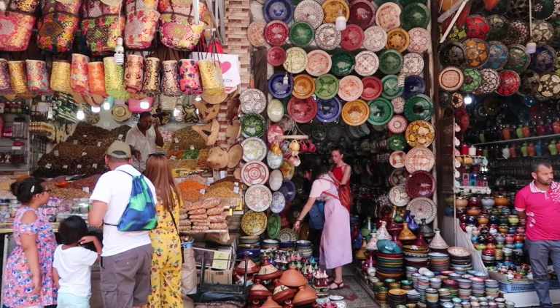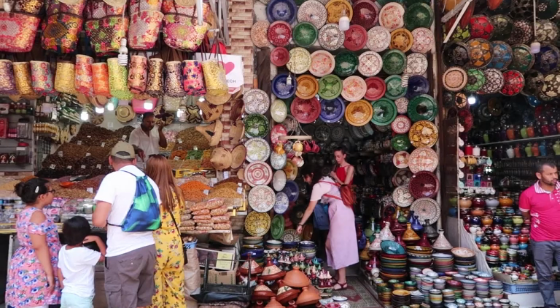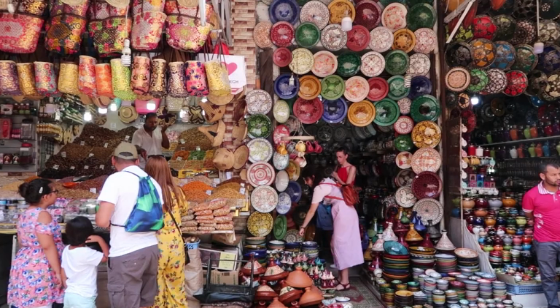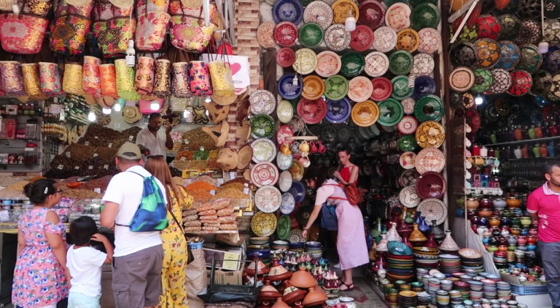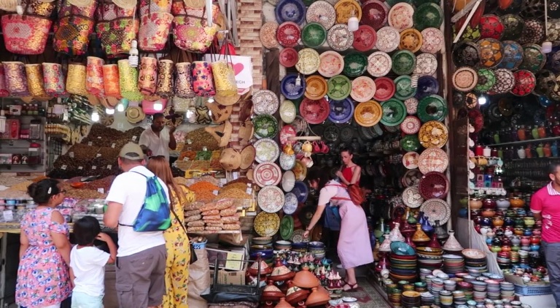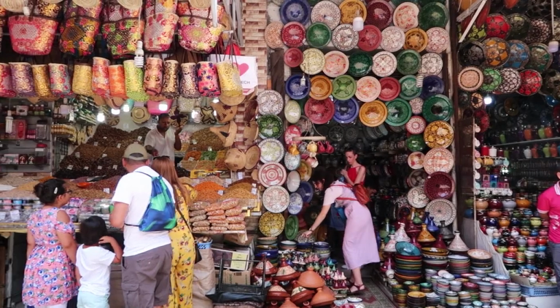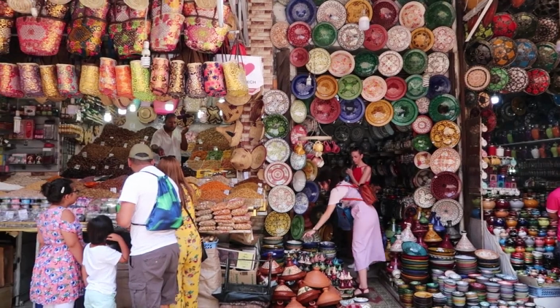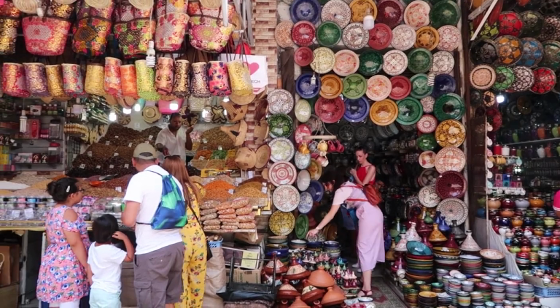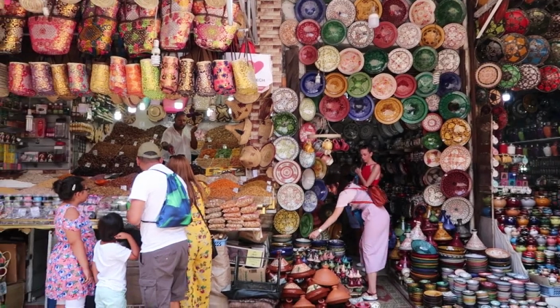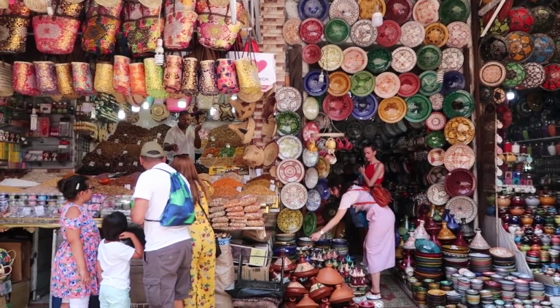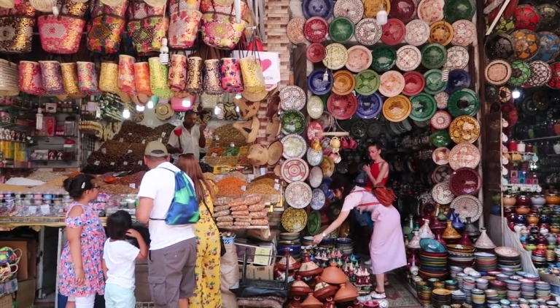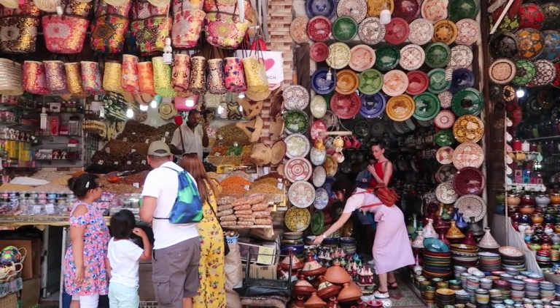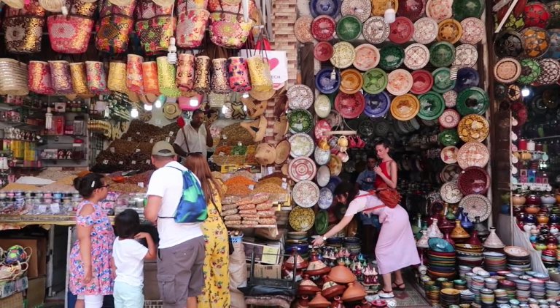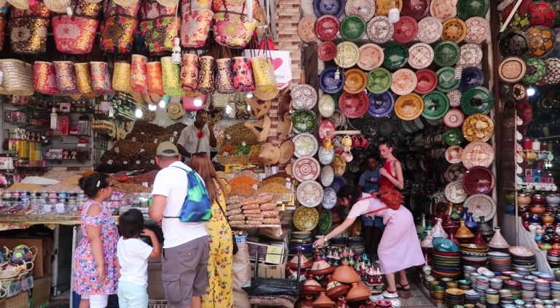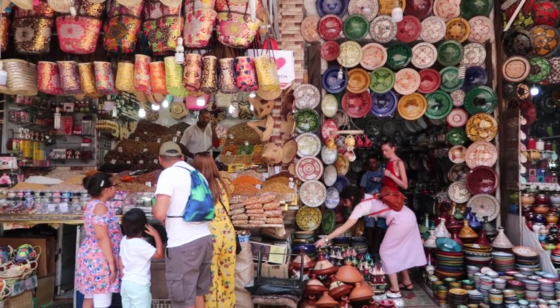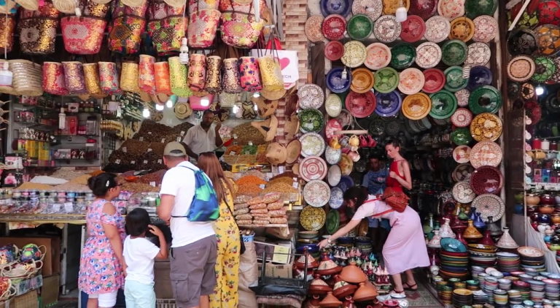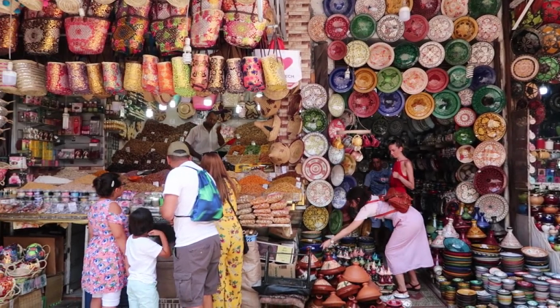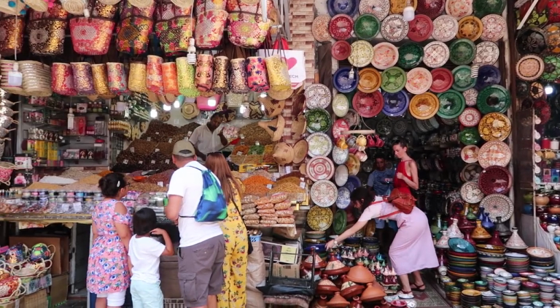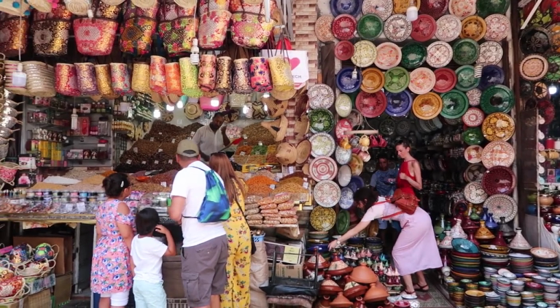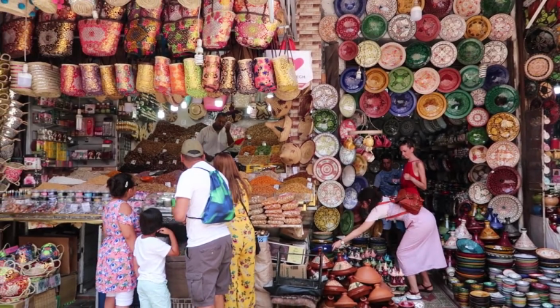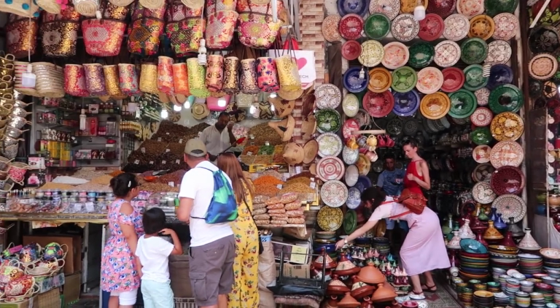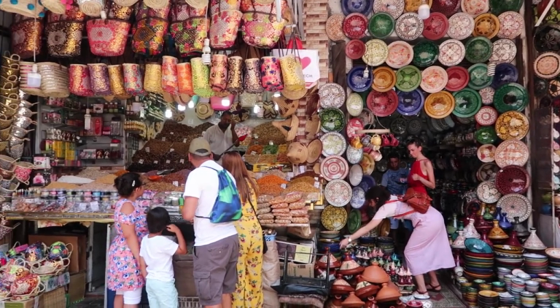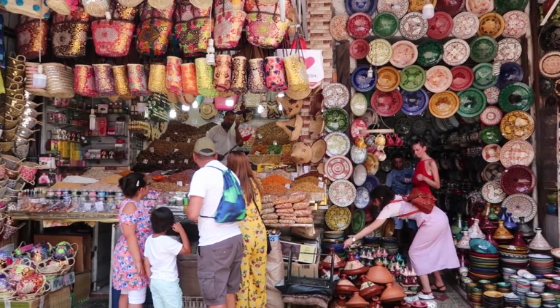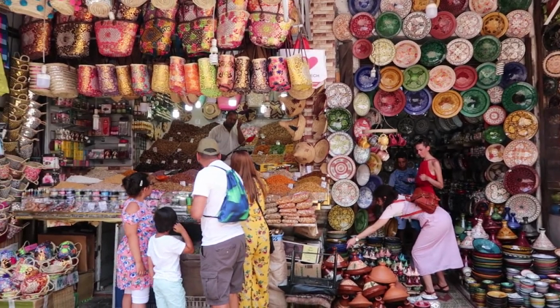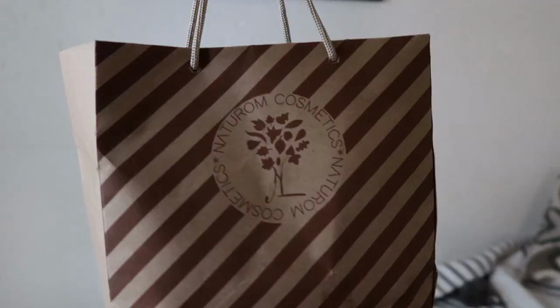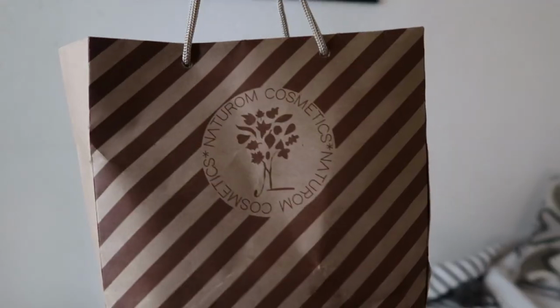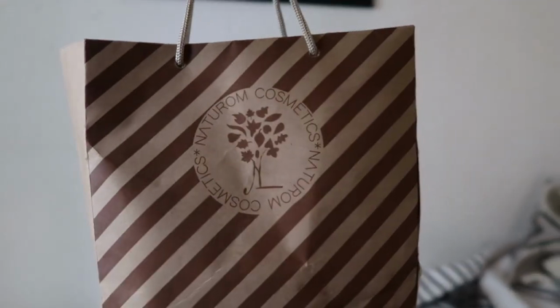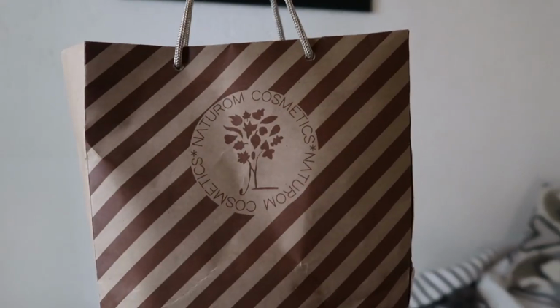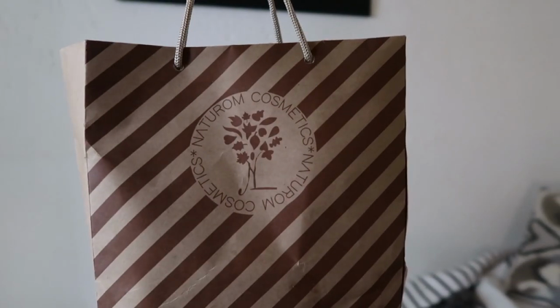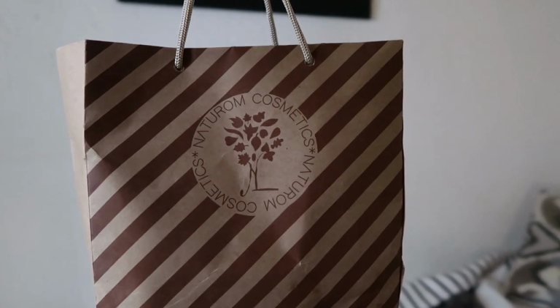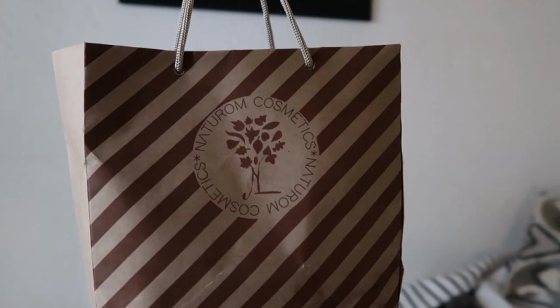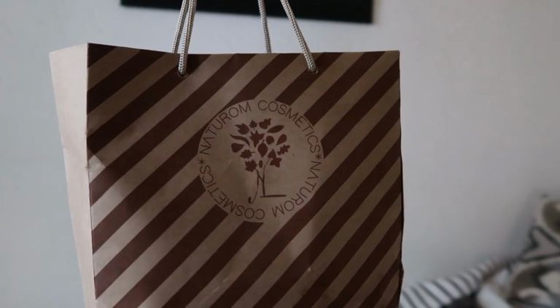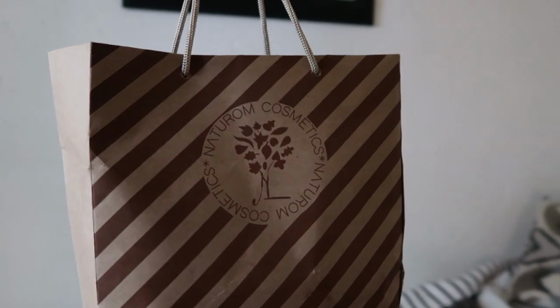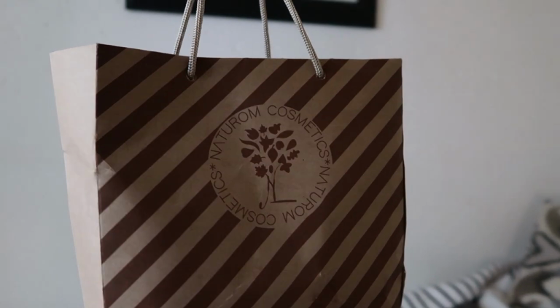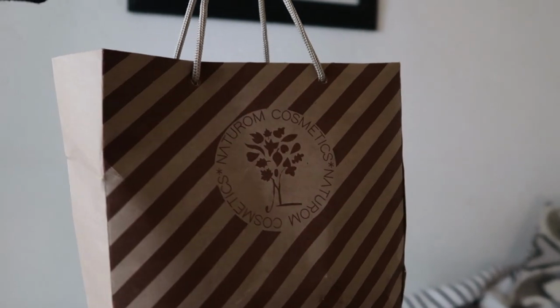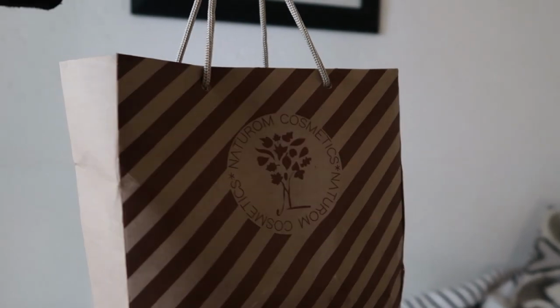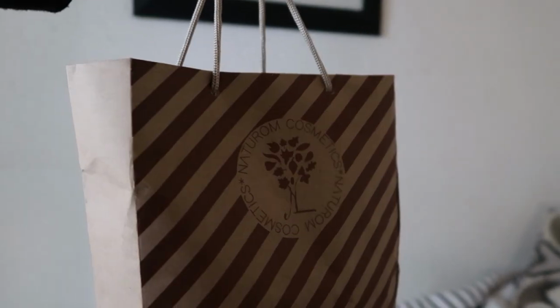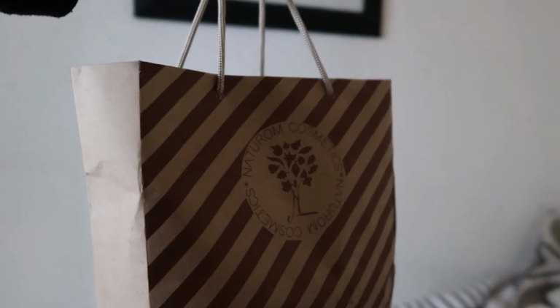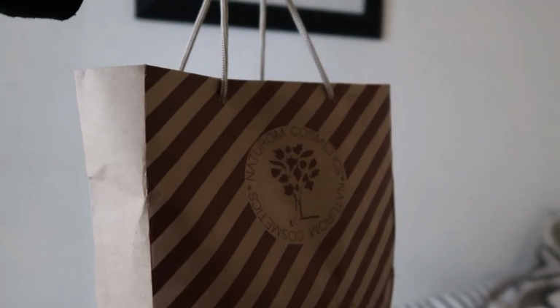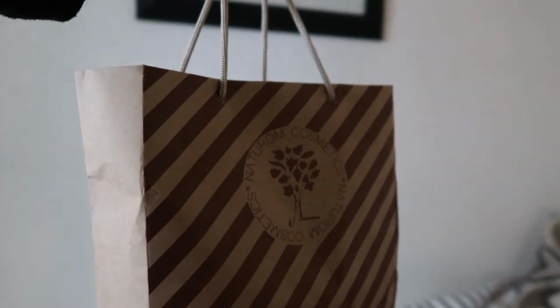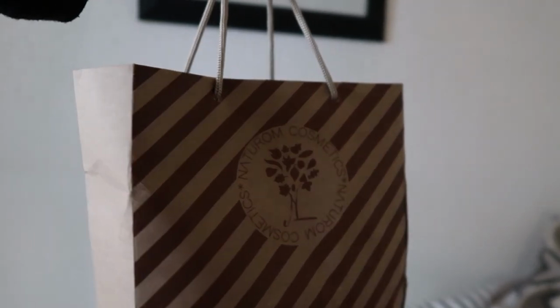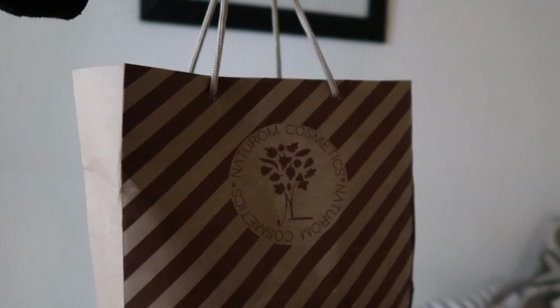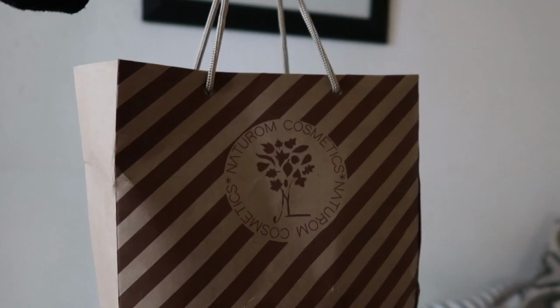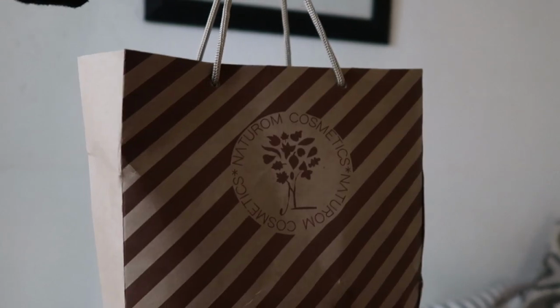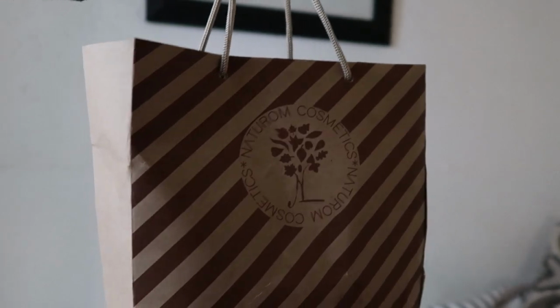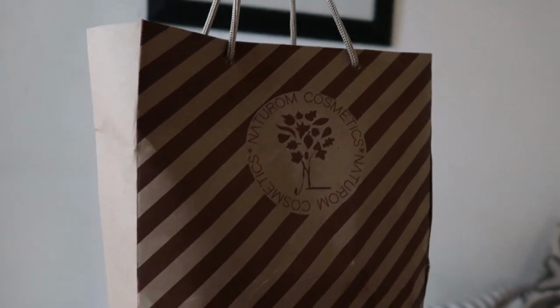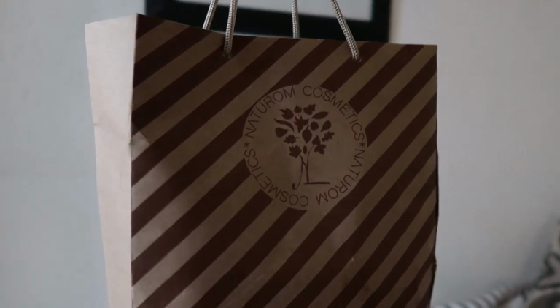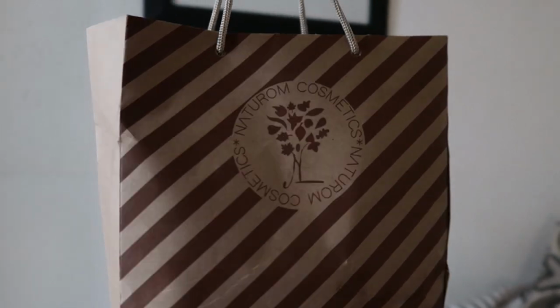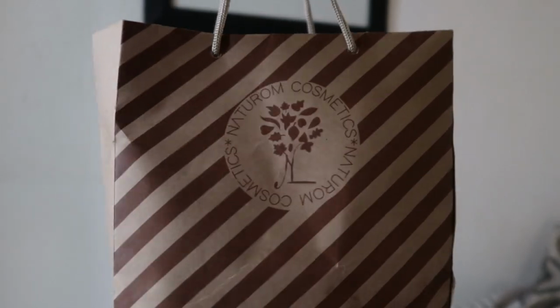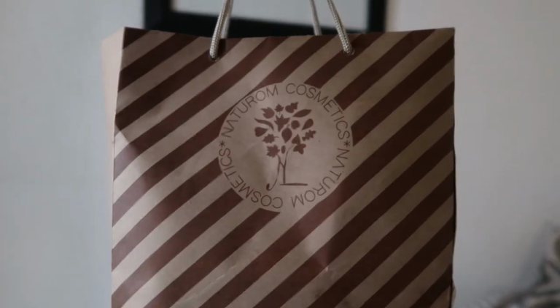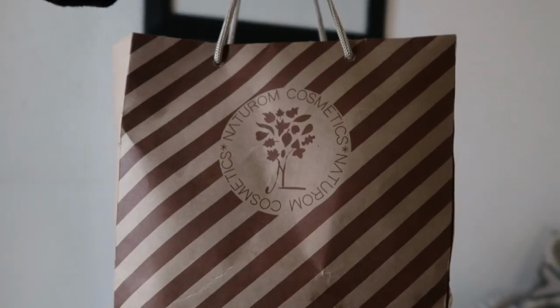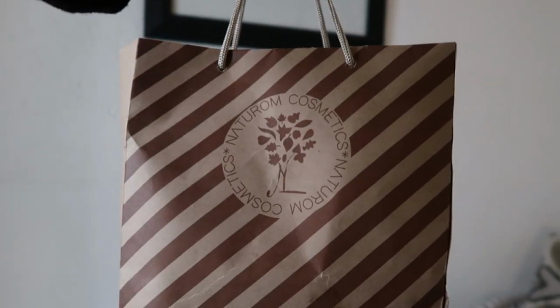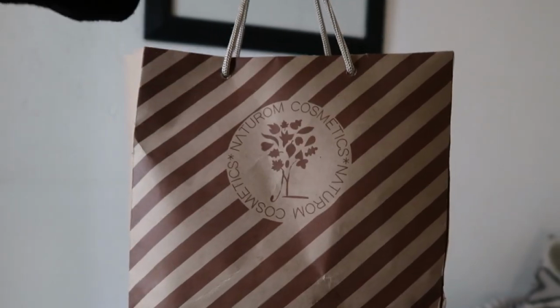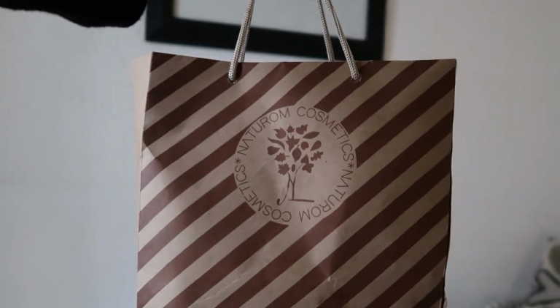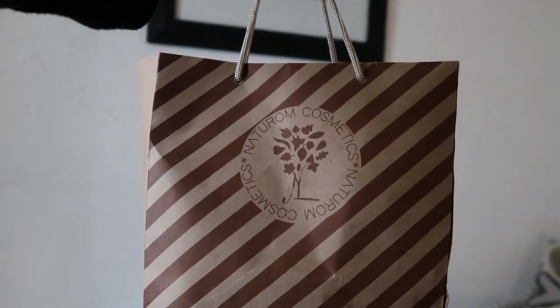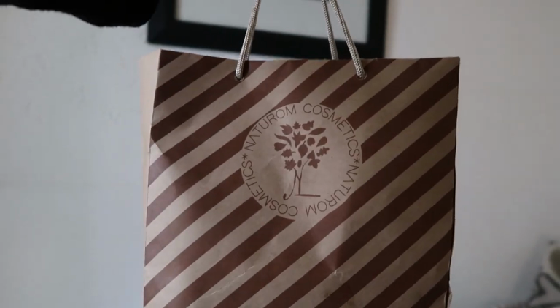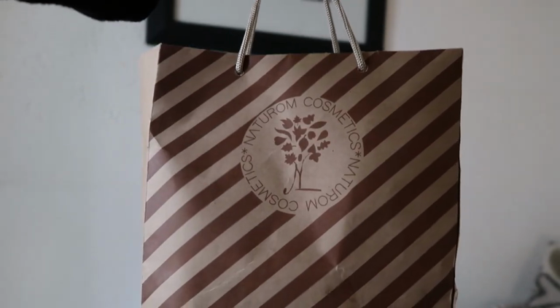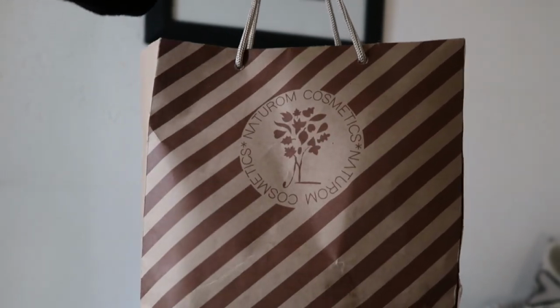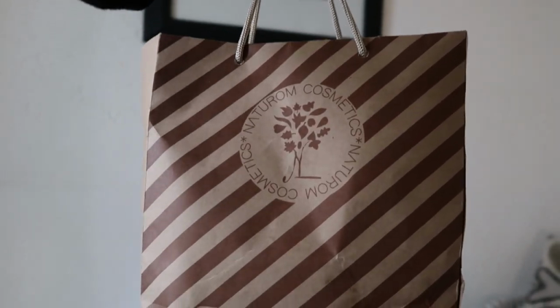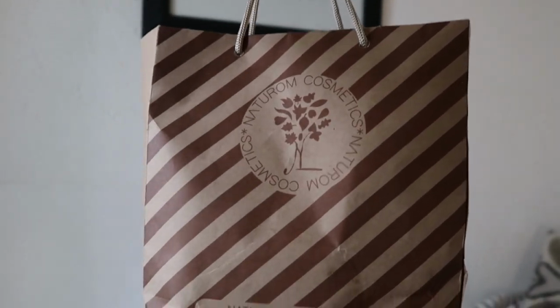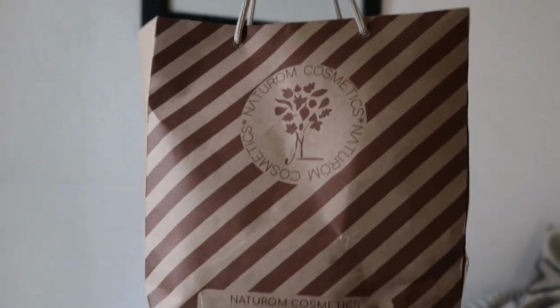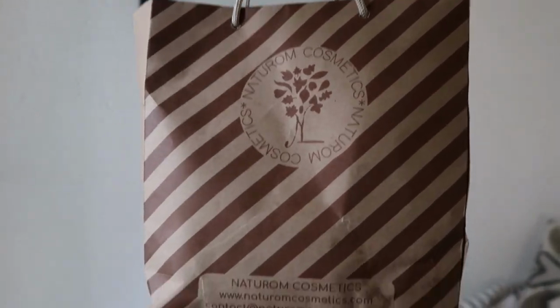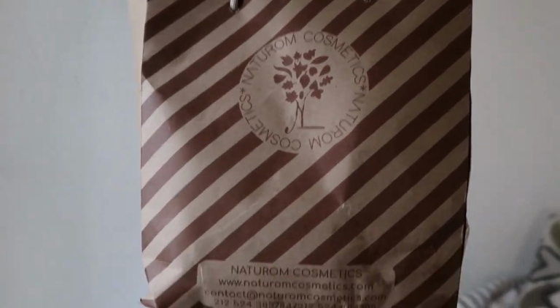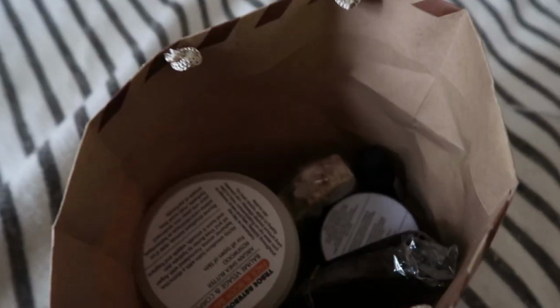In this video I was in Marrakech and decided to buy a few Moroccan natural products to treat myself to an at-home spa.